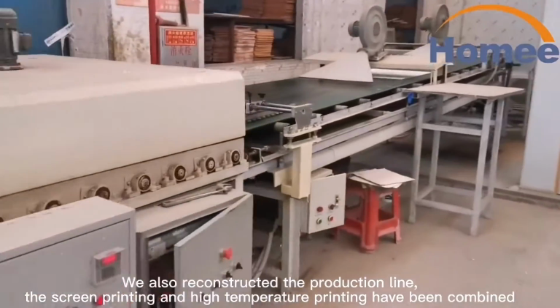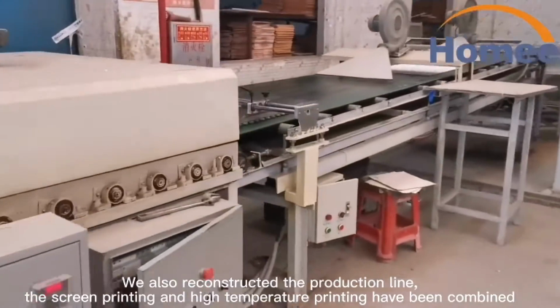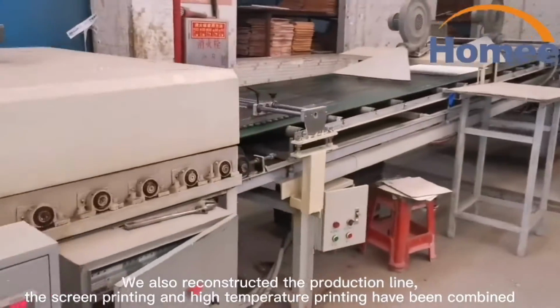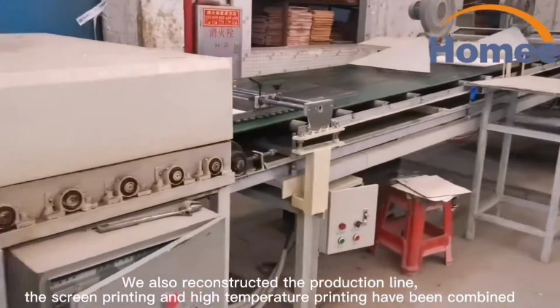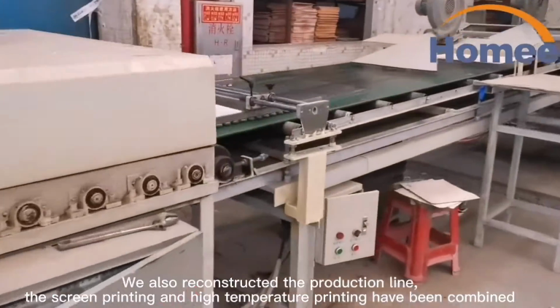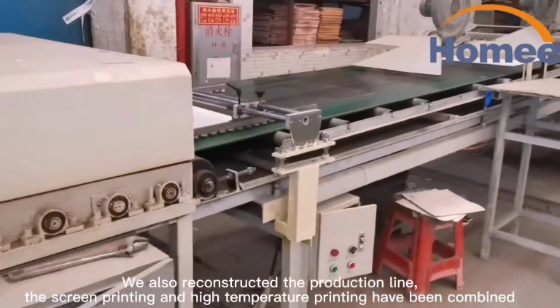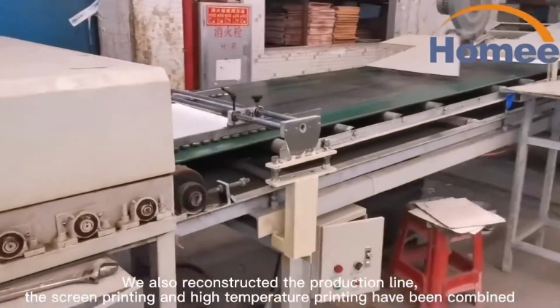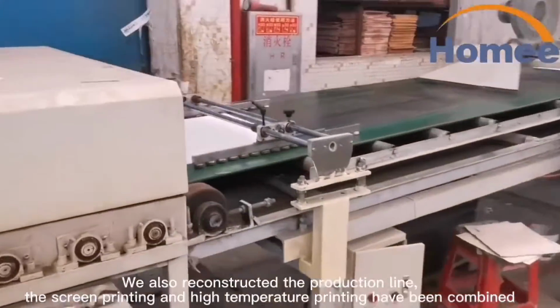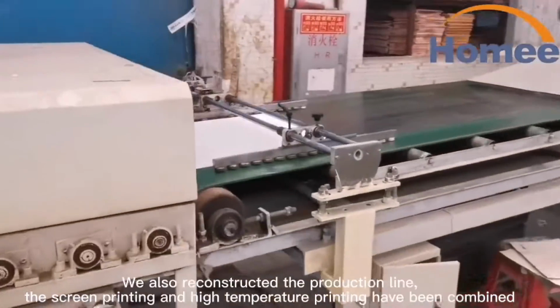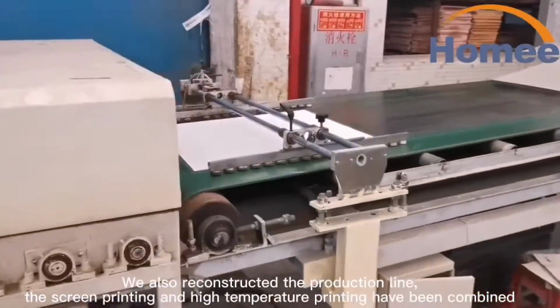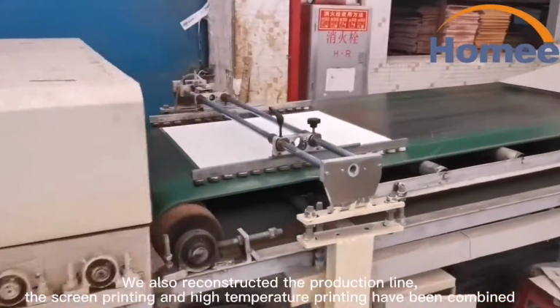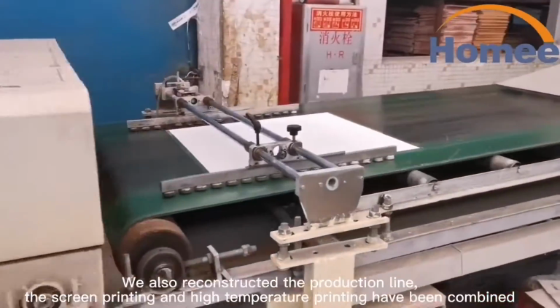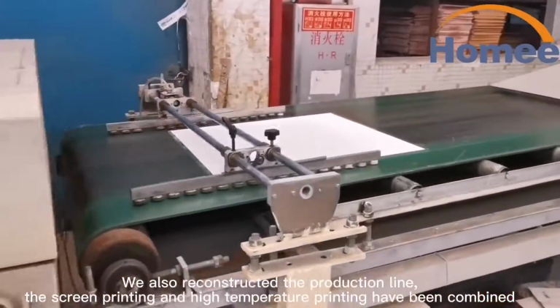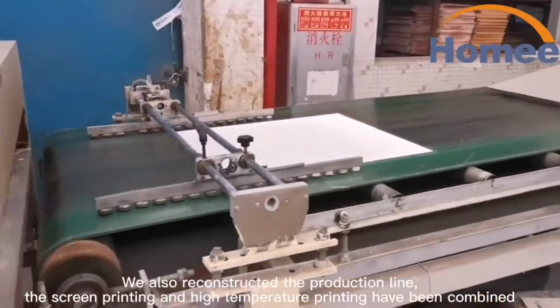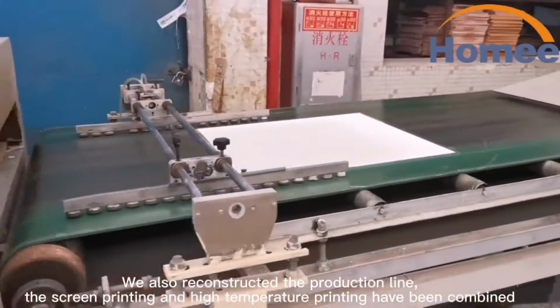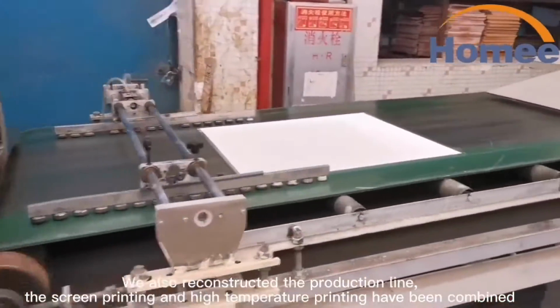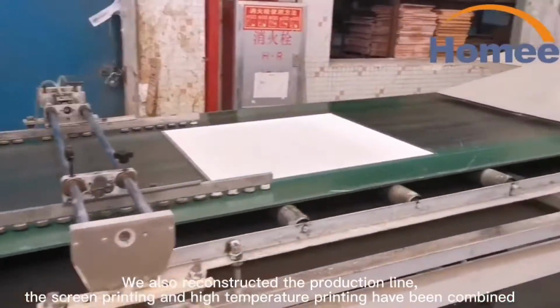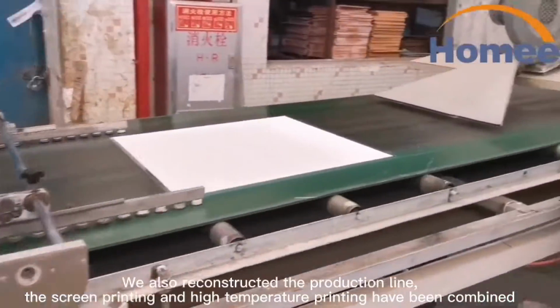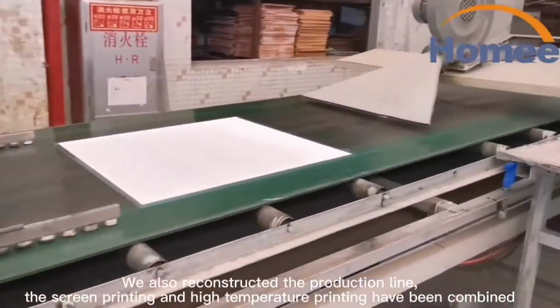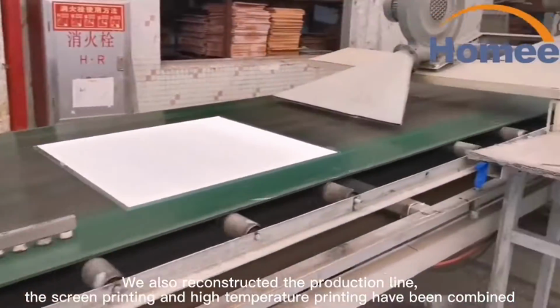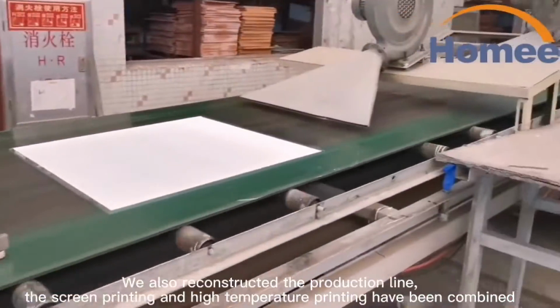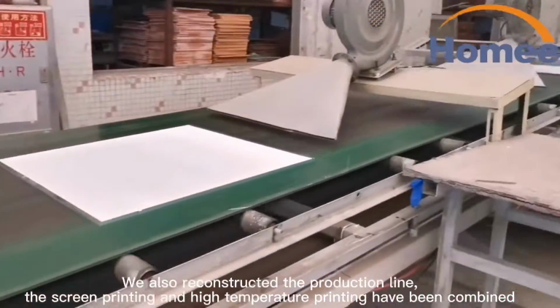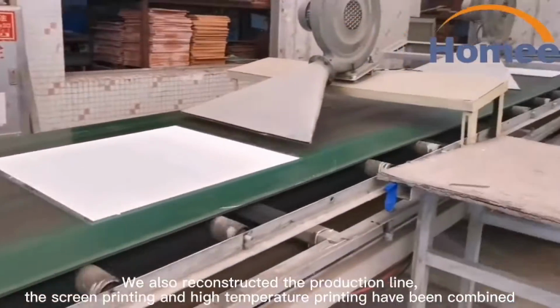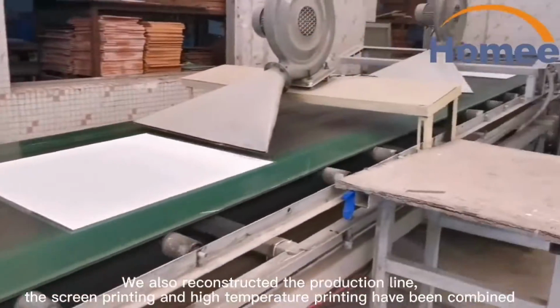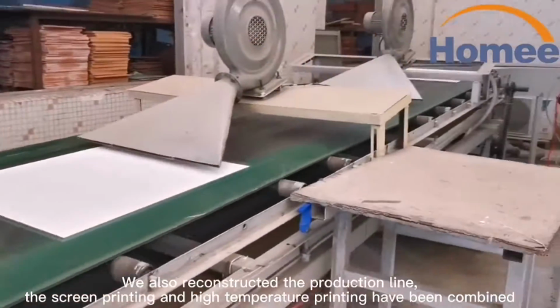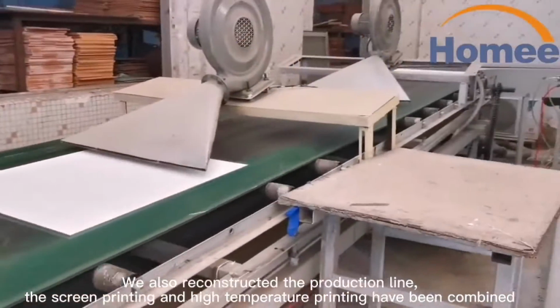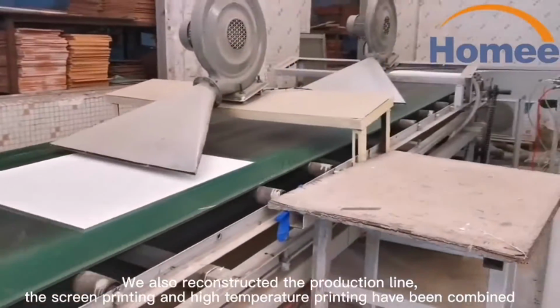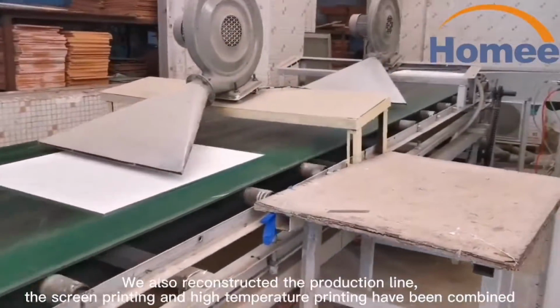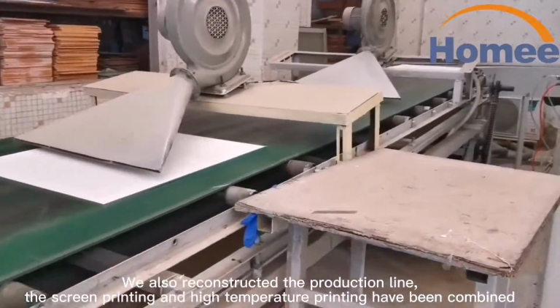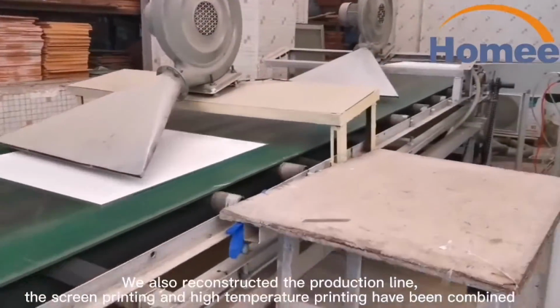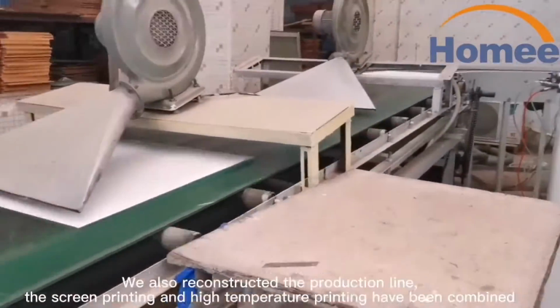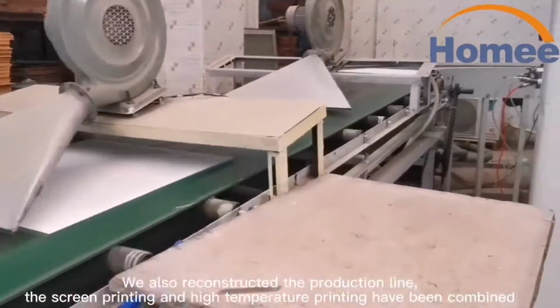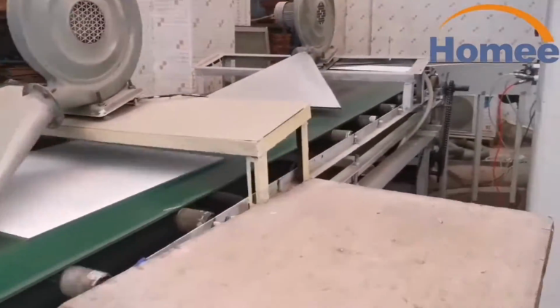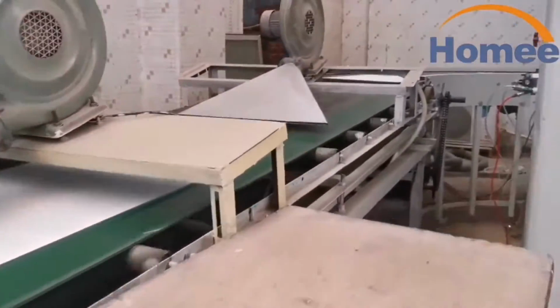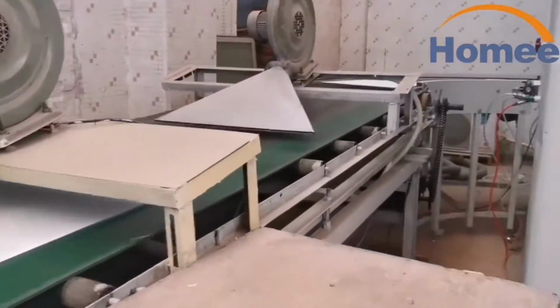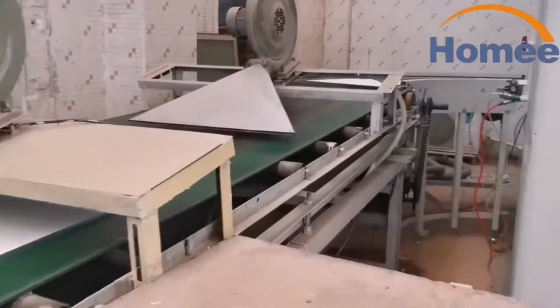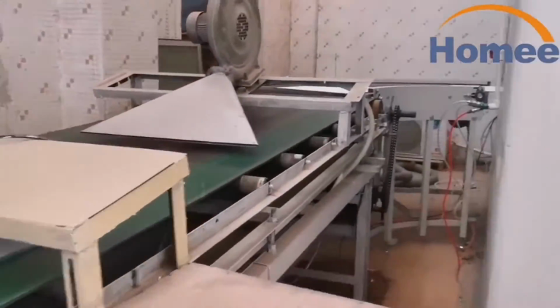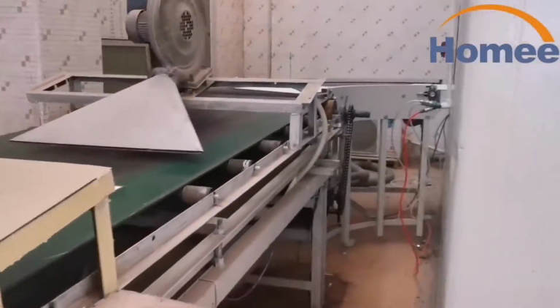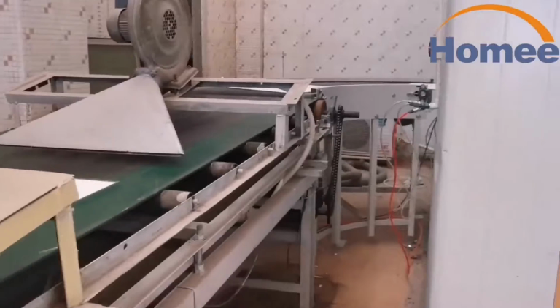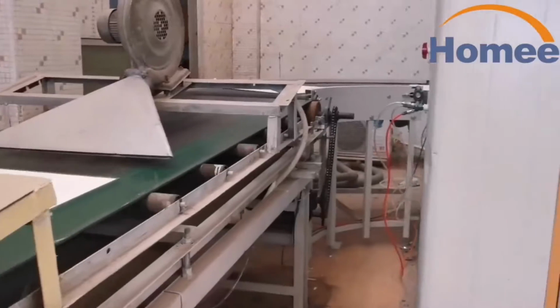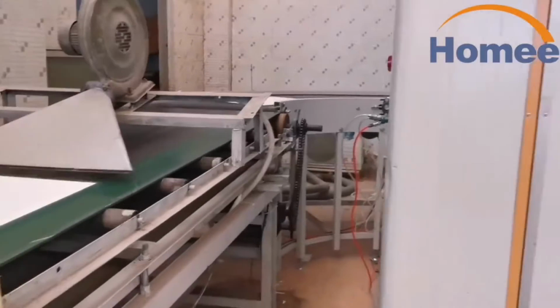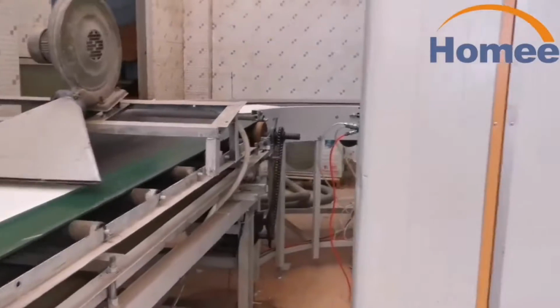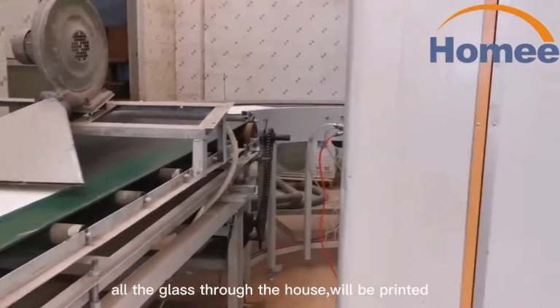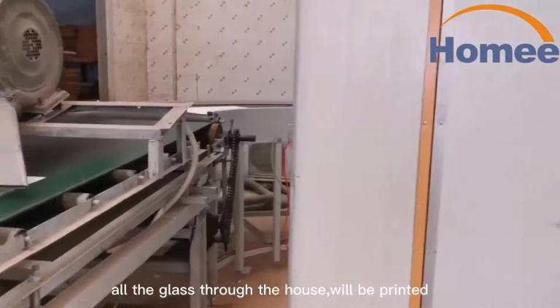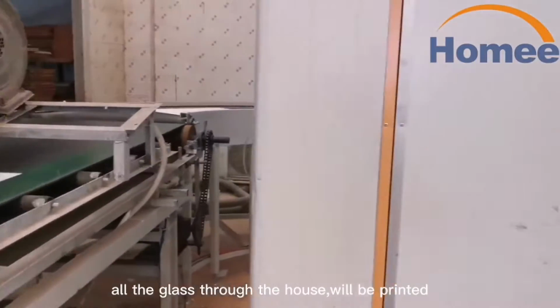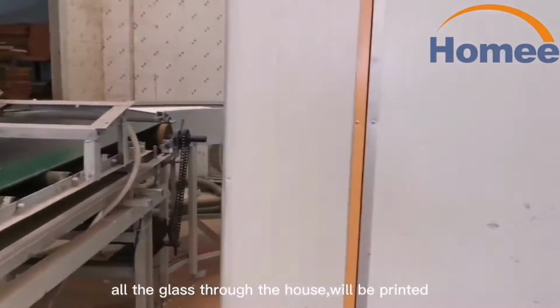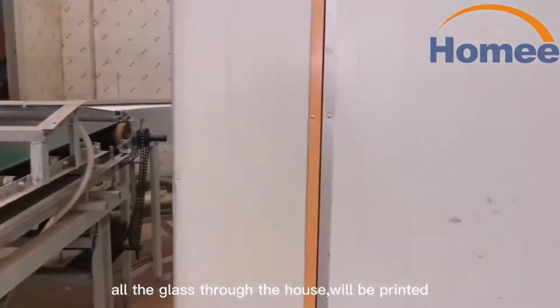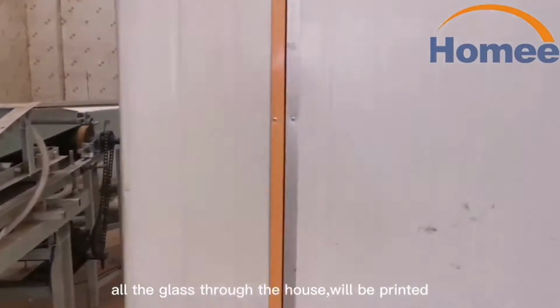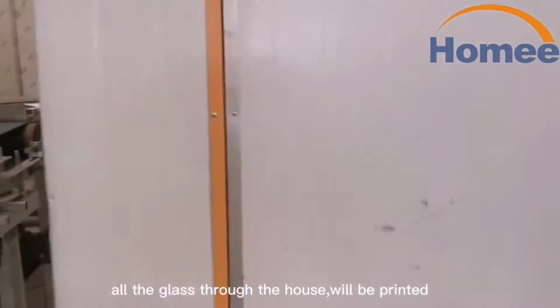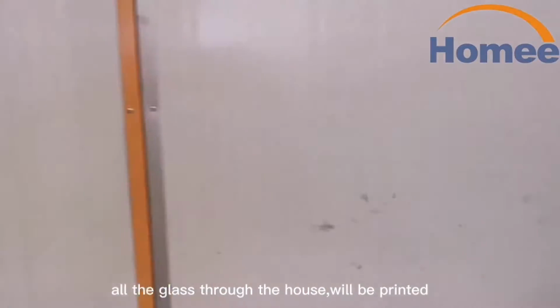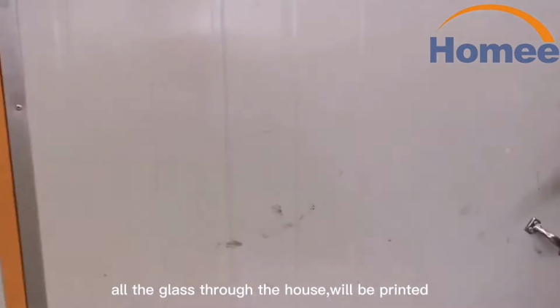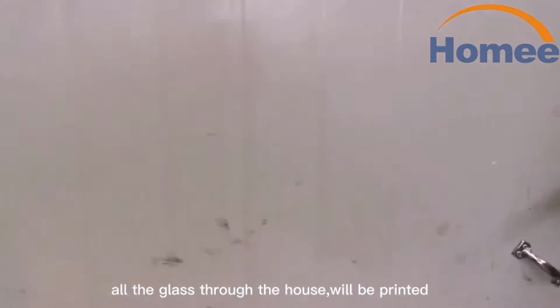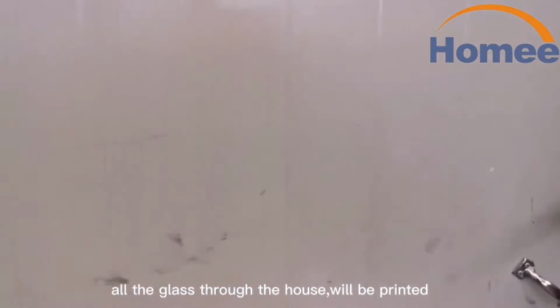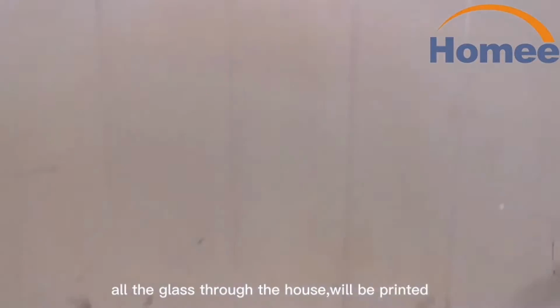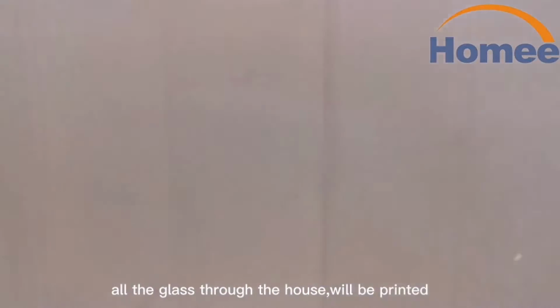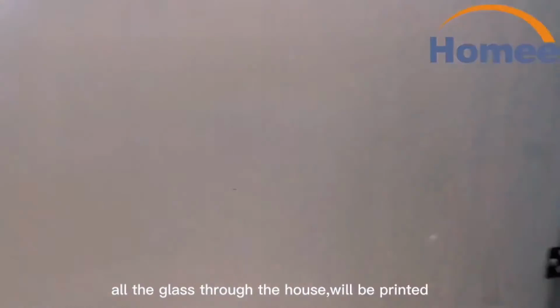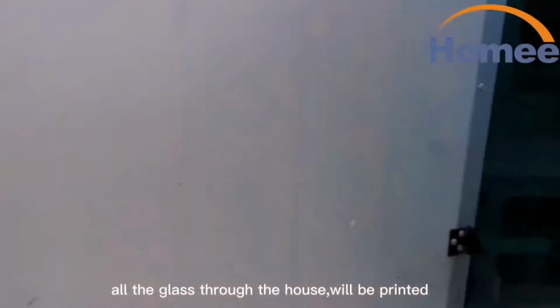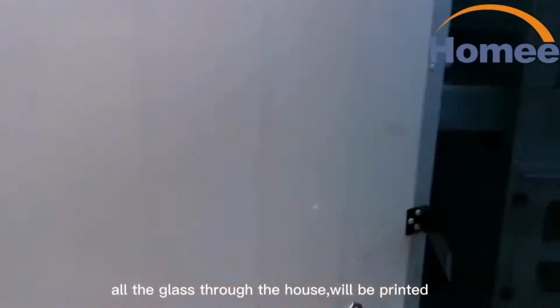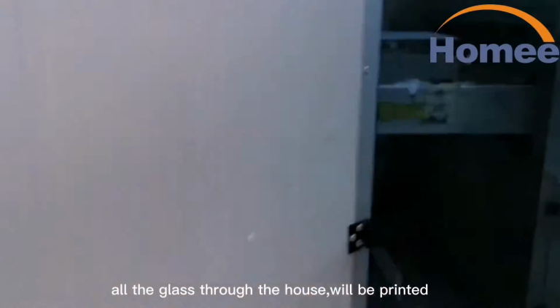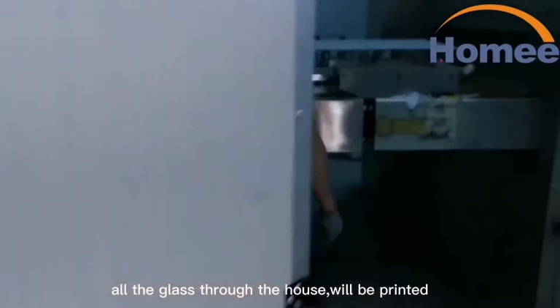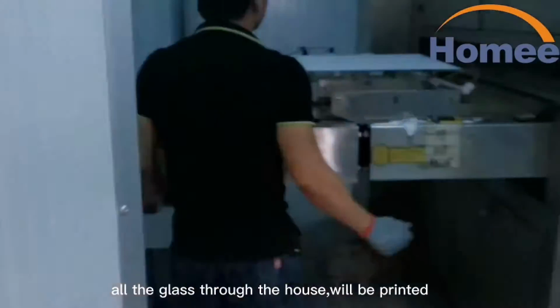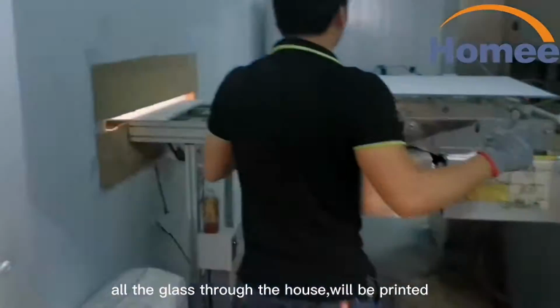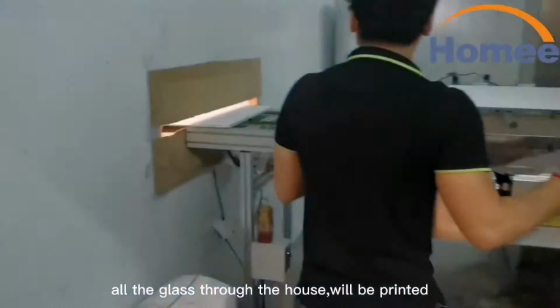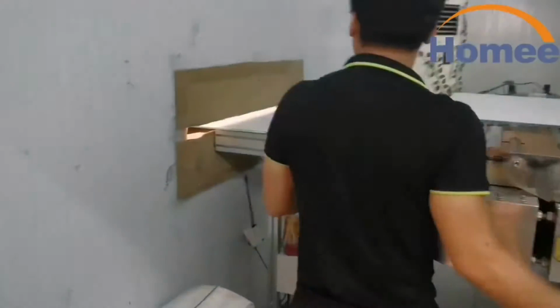The screen printing and high-temperature printing have been combined. All the glass through the line will be printed.